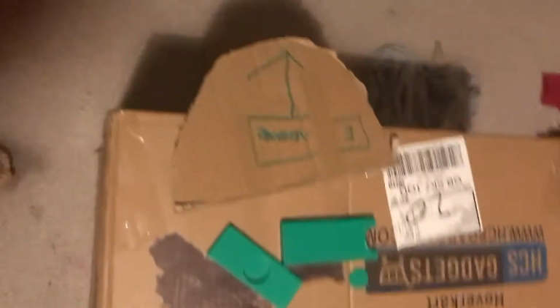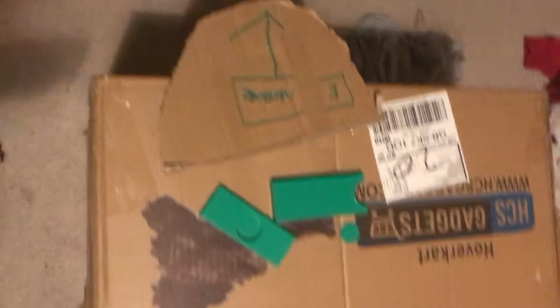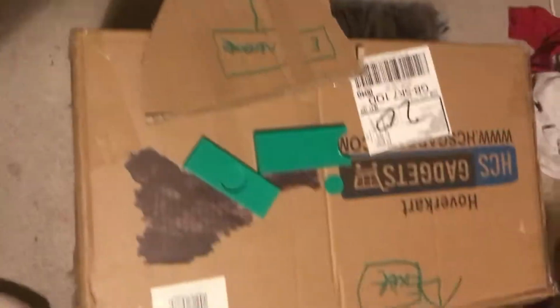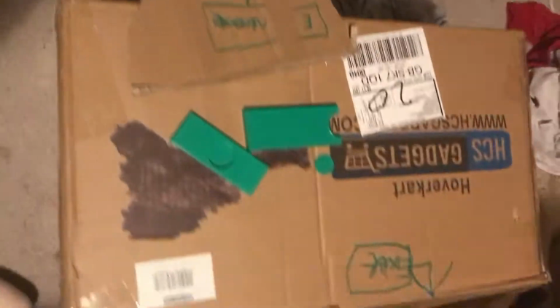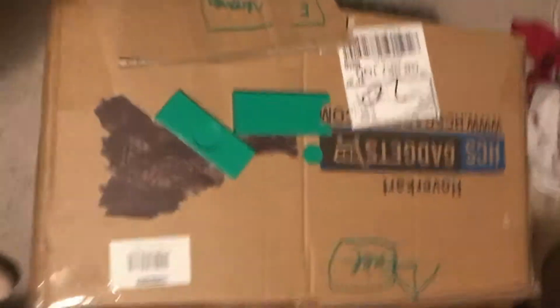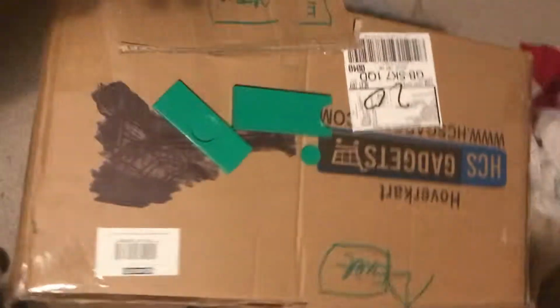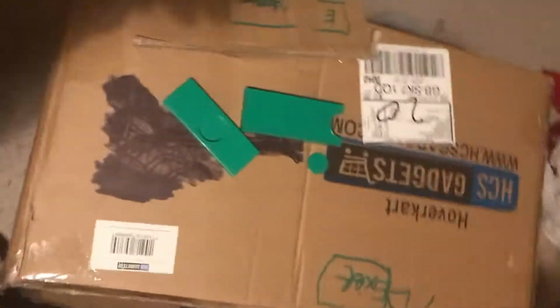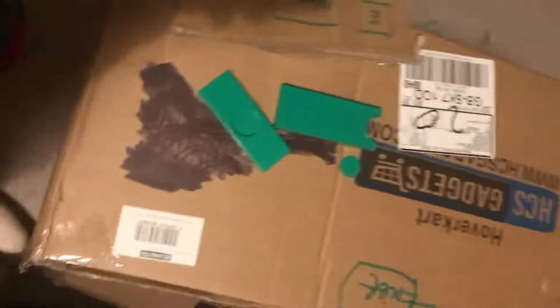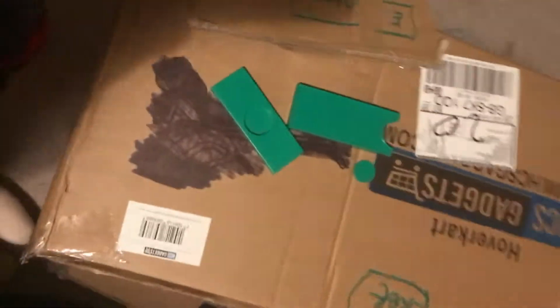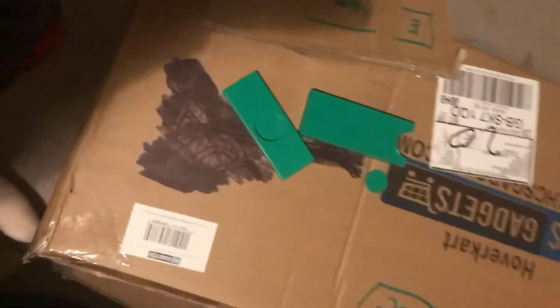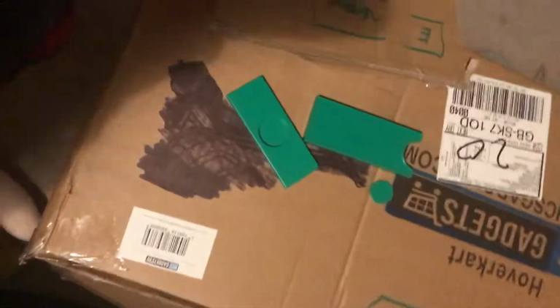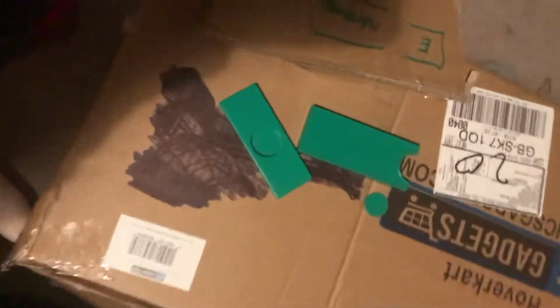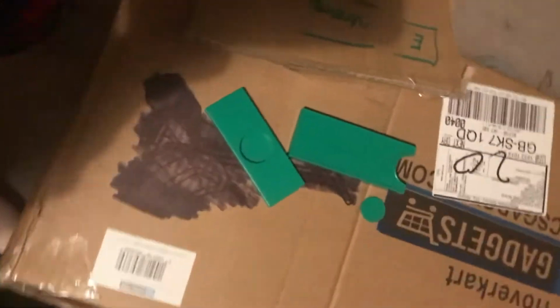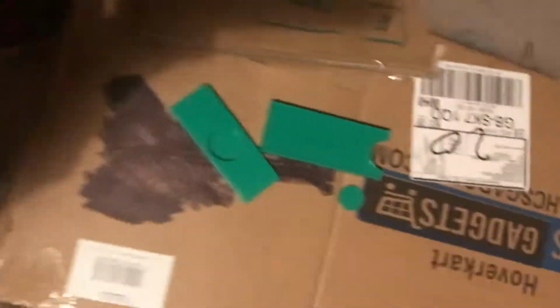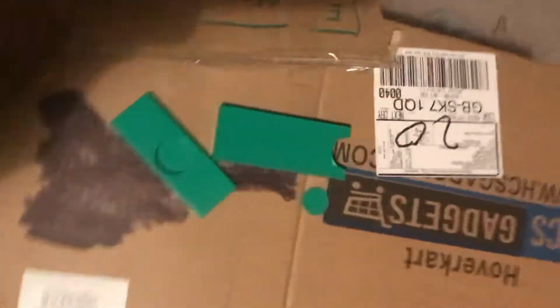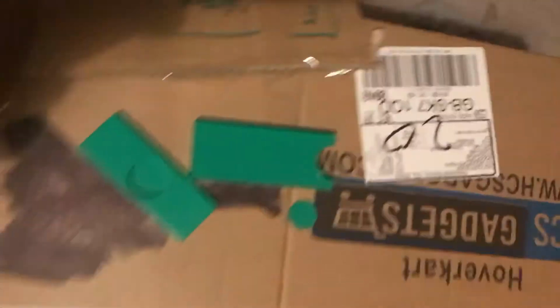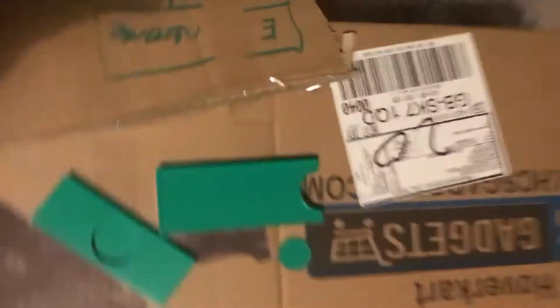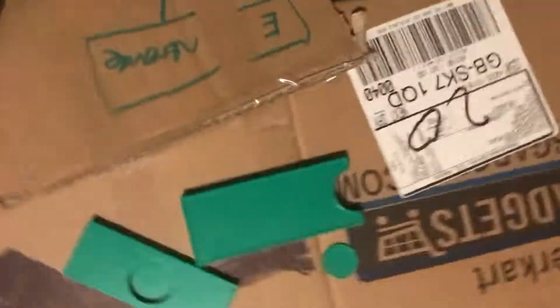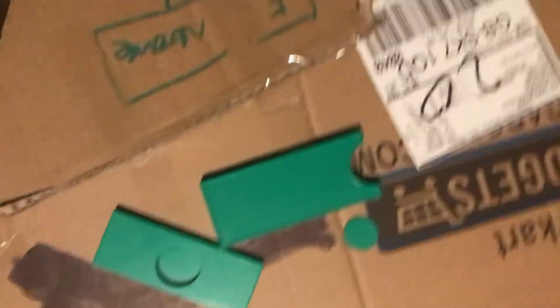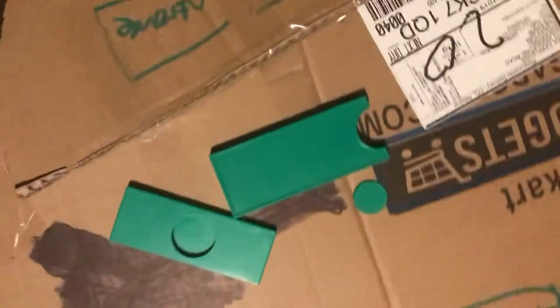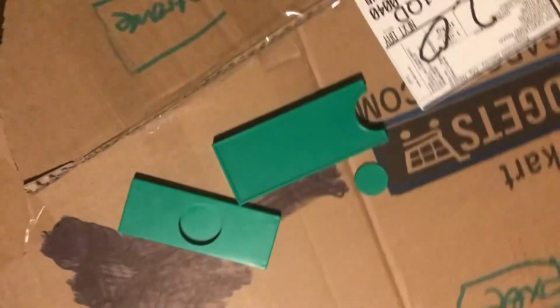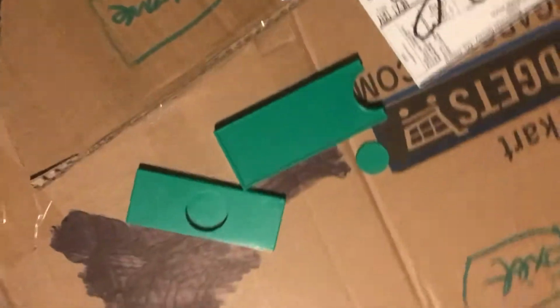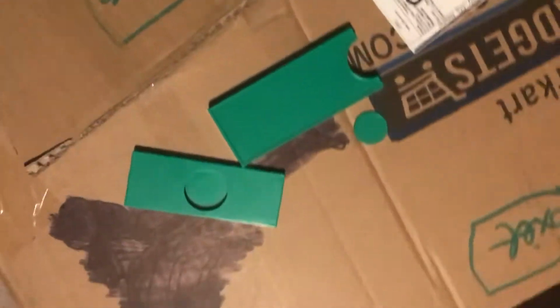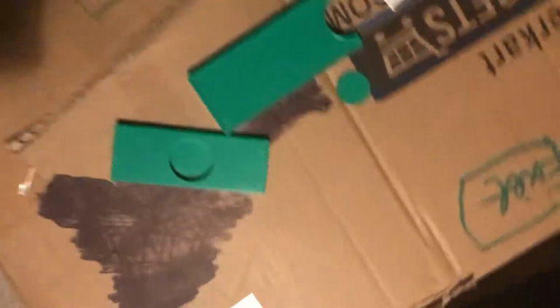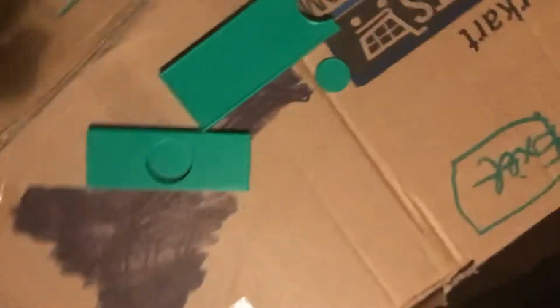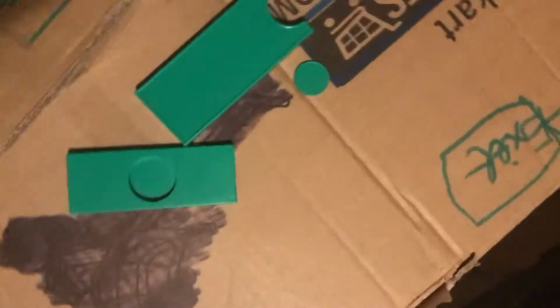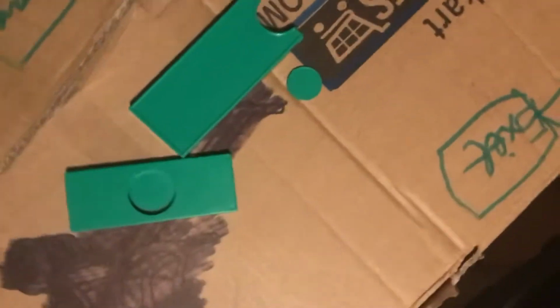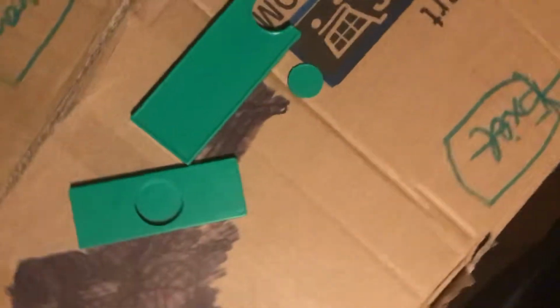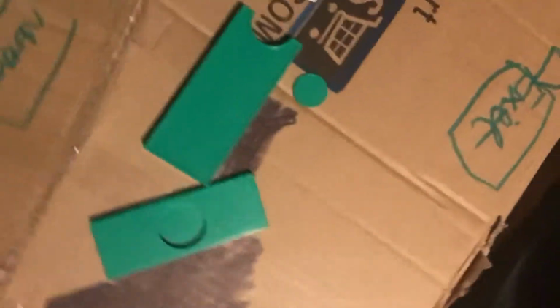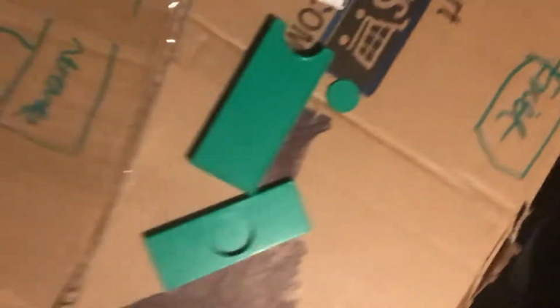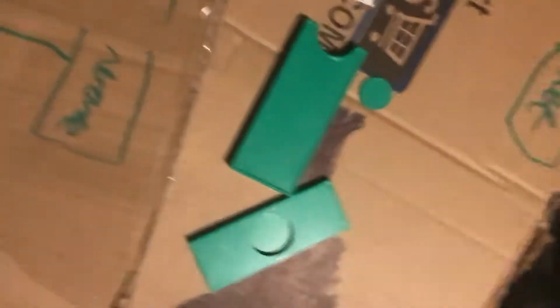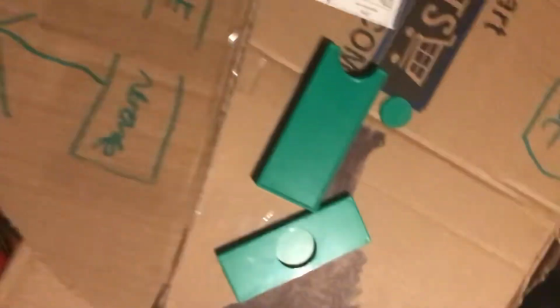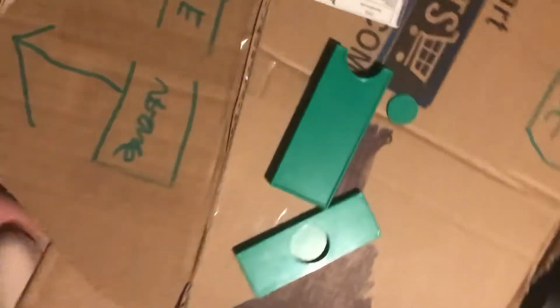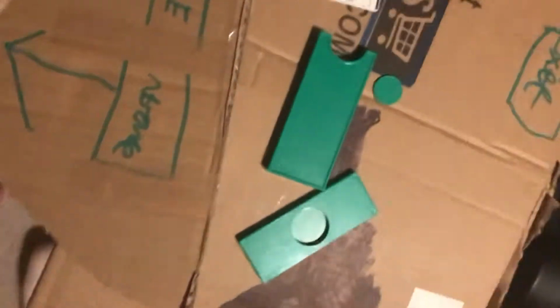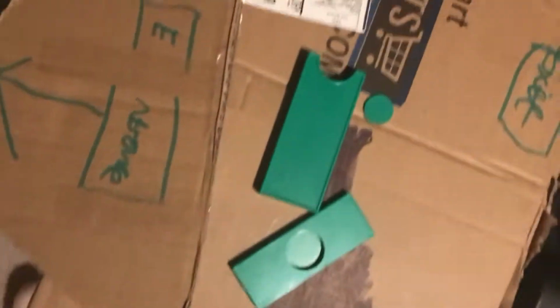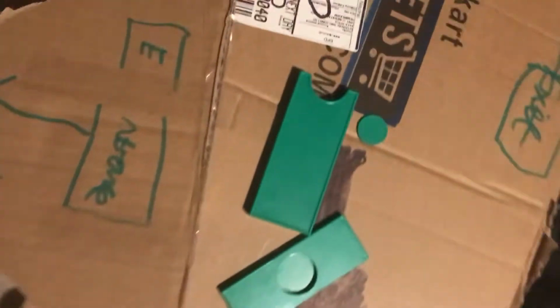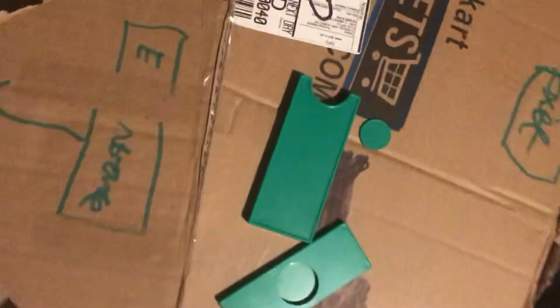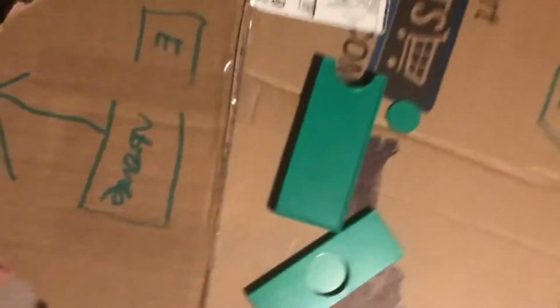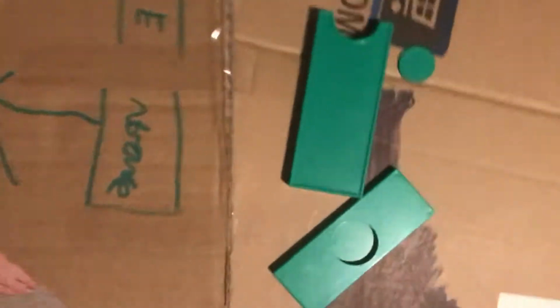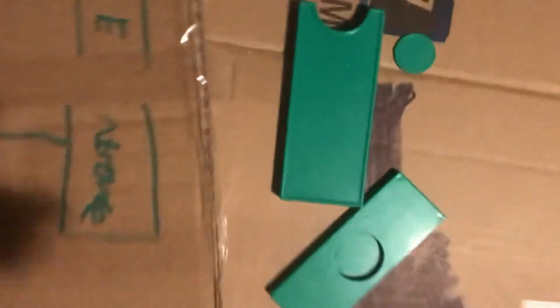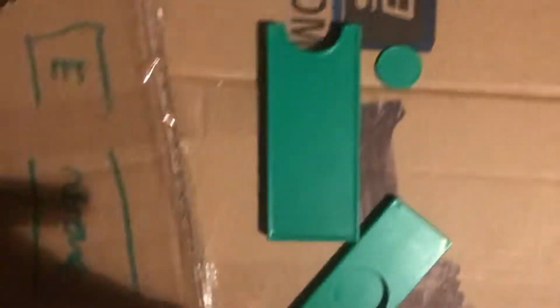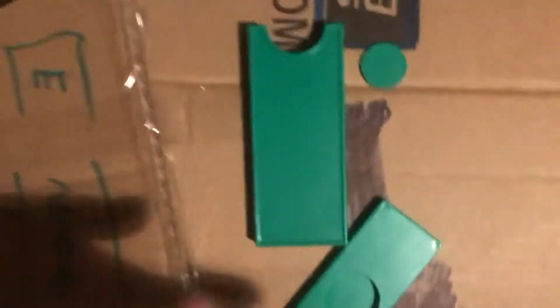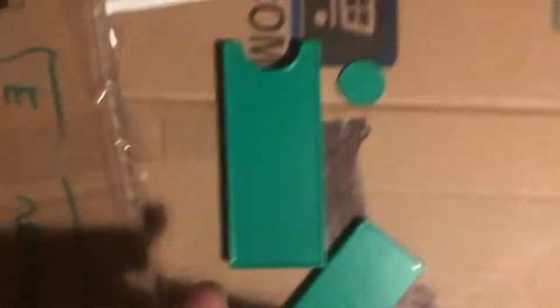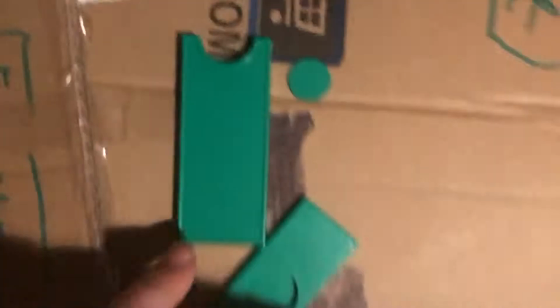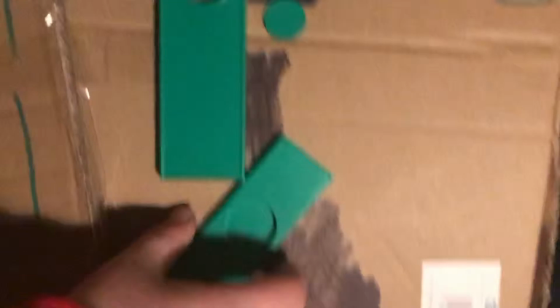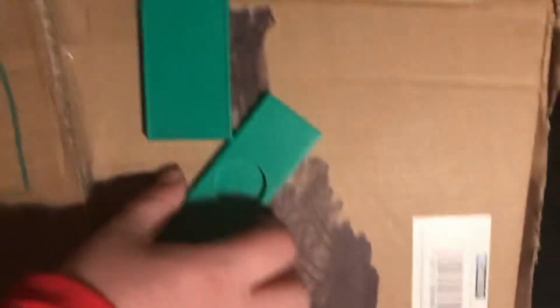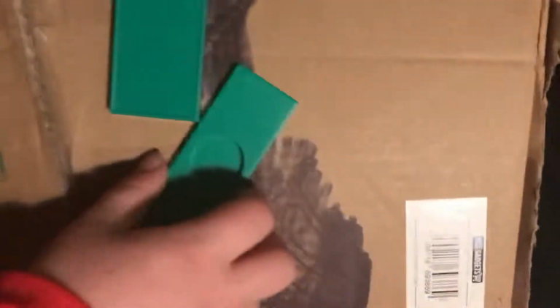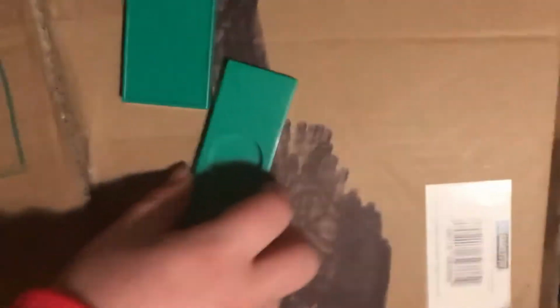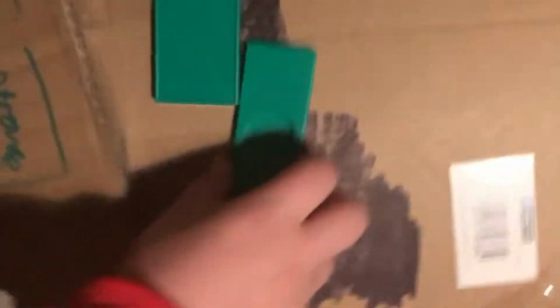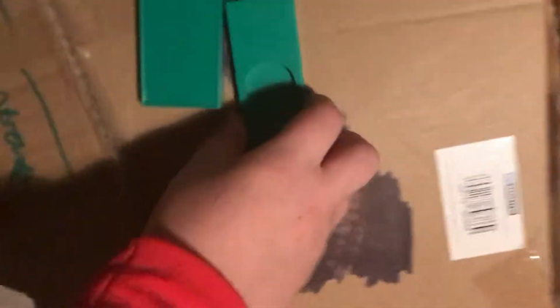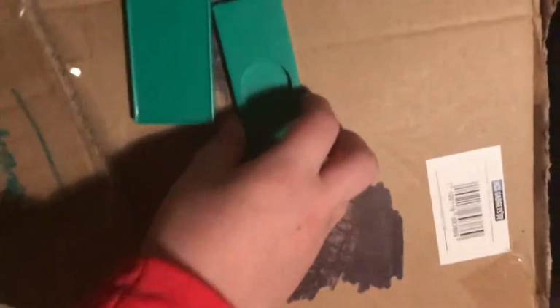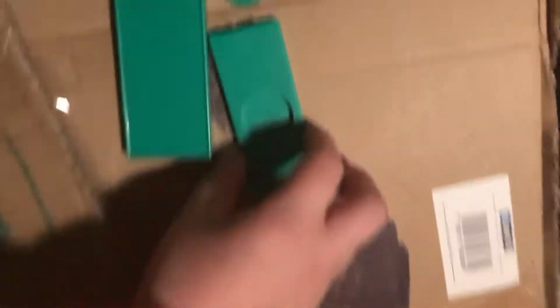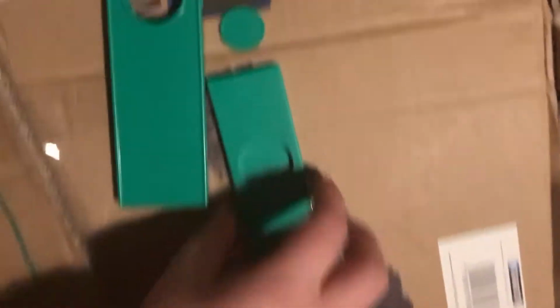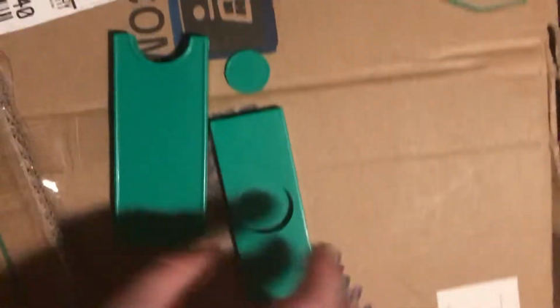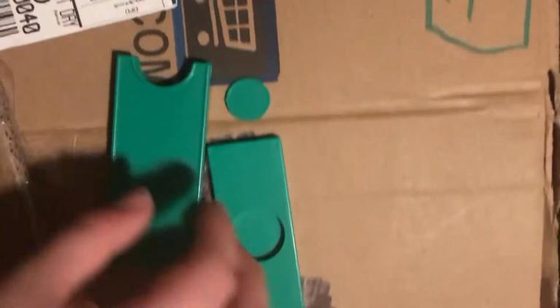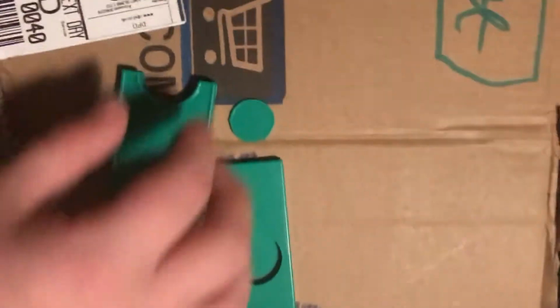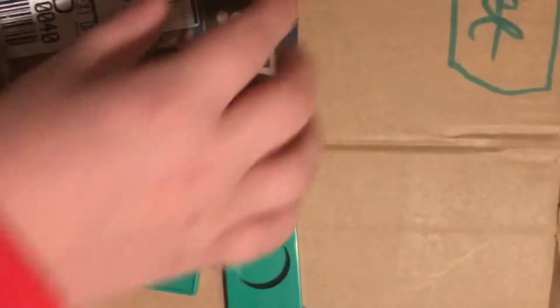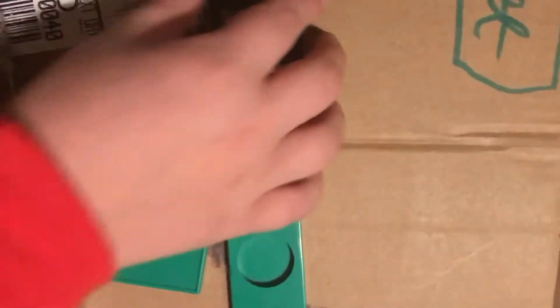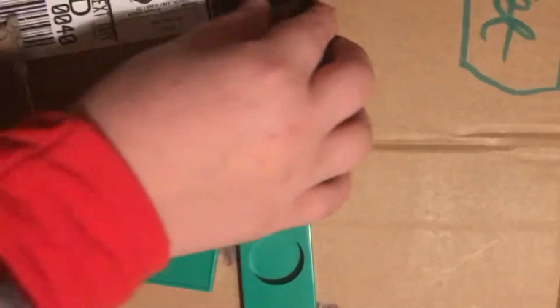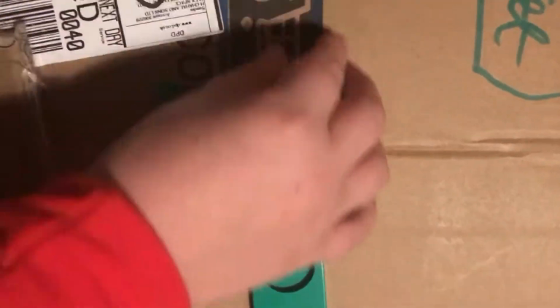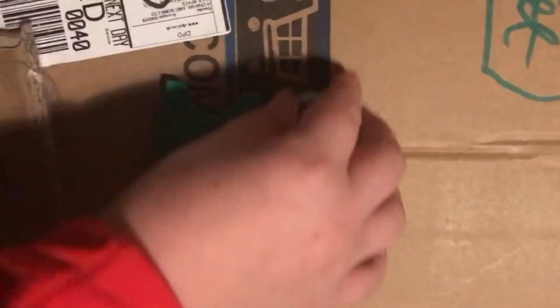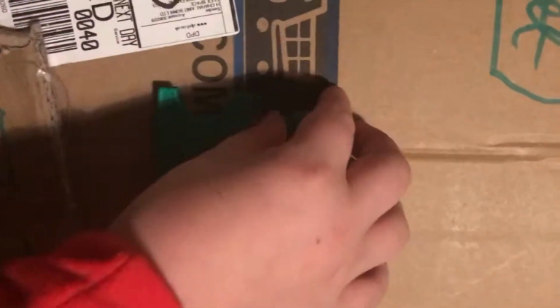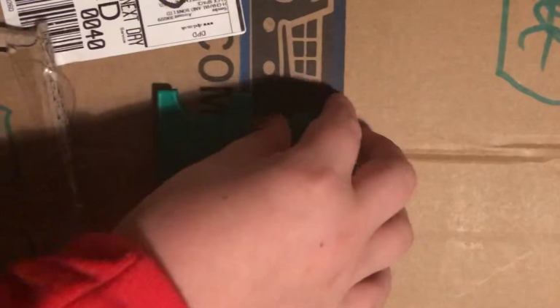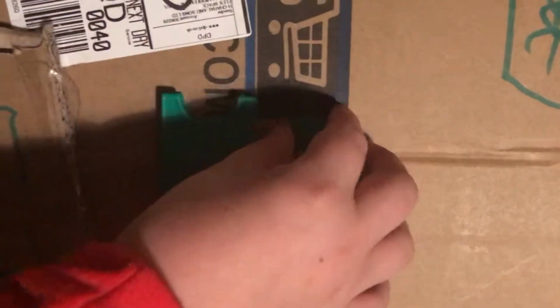Oh, they're all so satisfying, all of them. And yeah, there's a magic trick there. And I'll show you this magic trick.